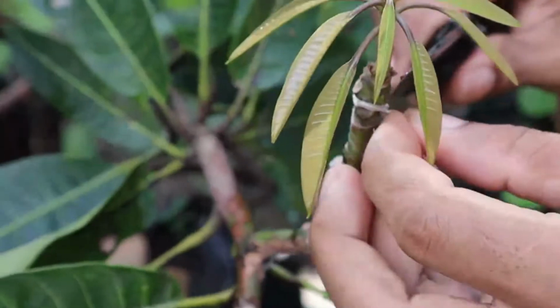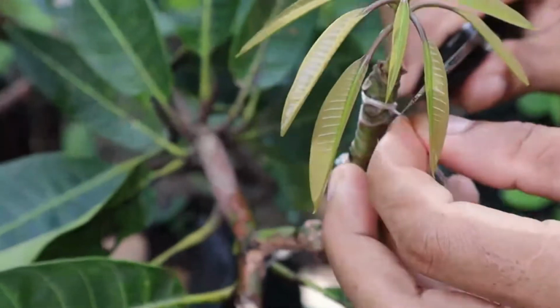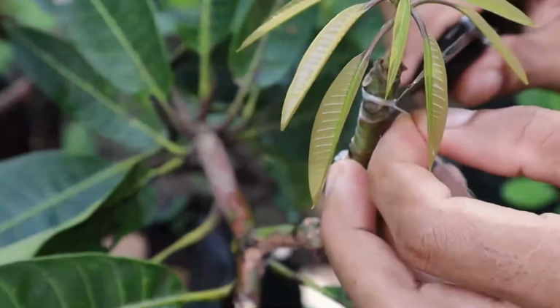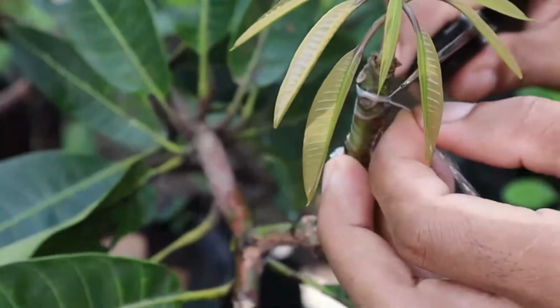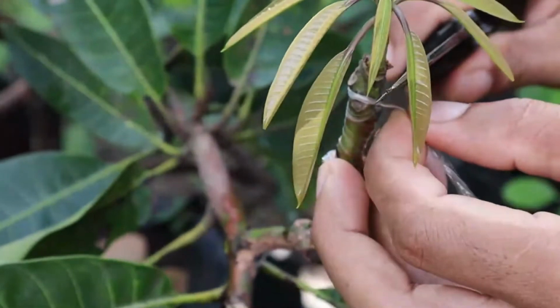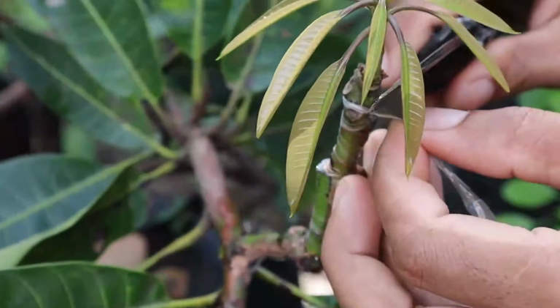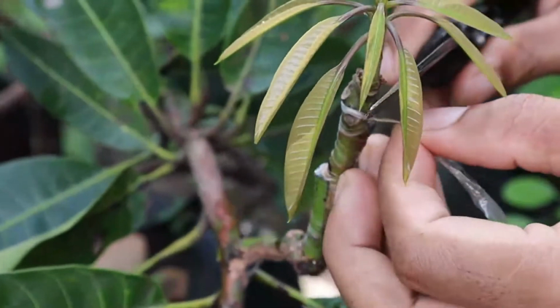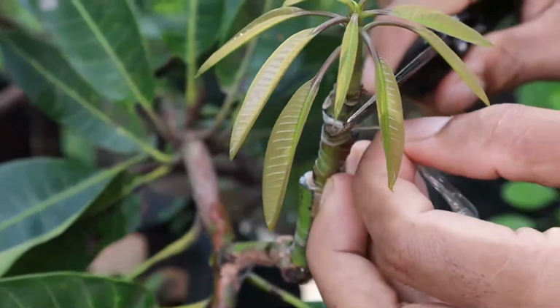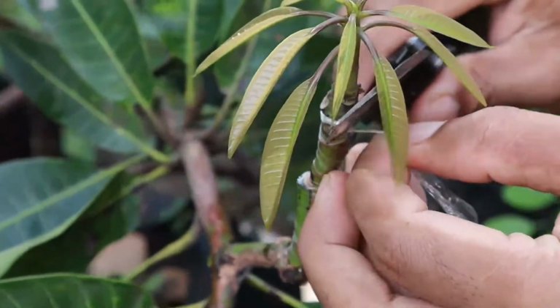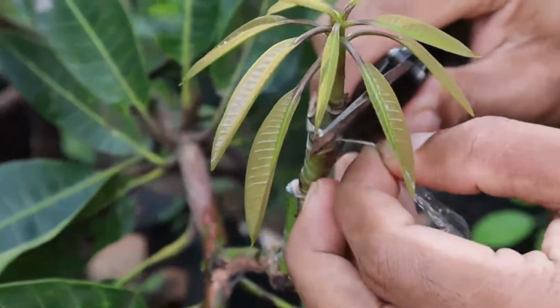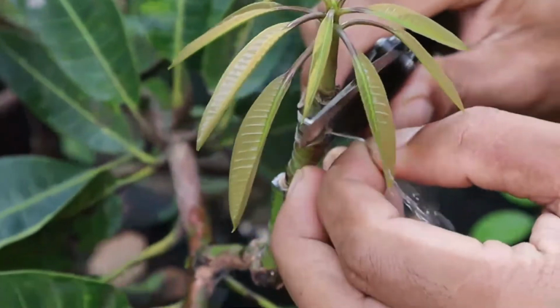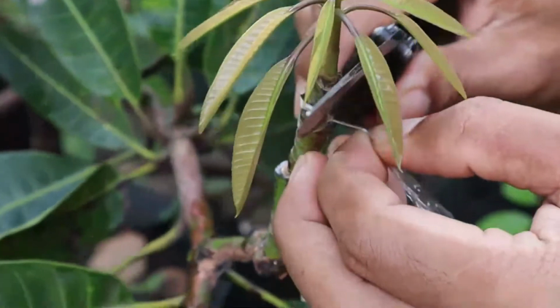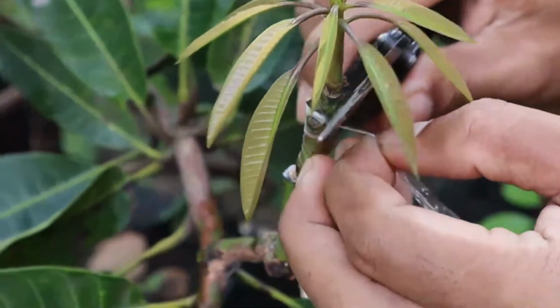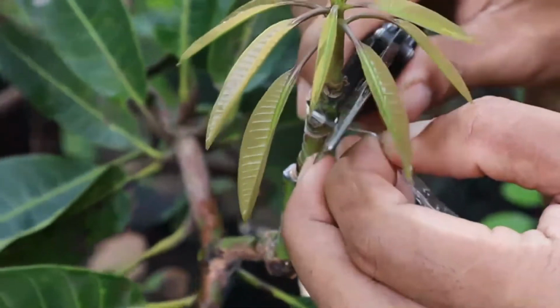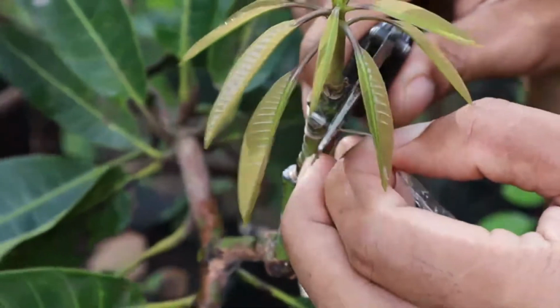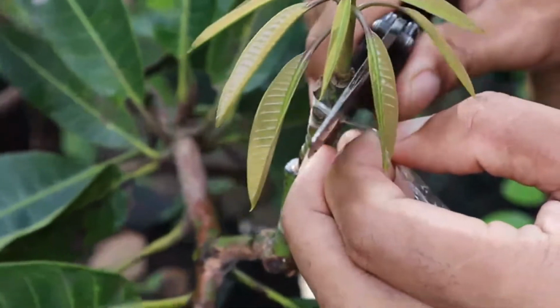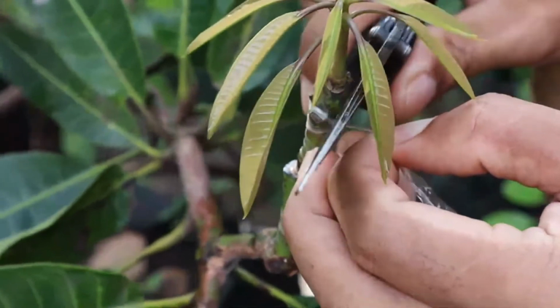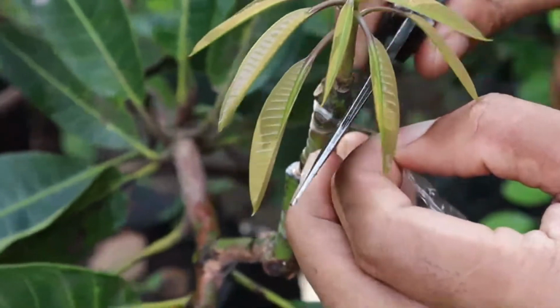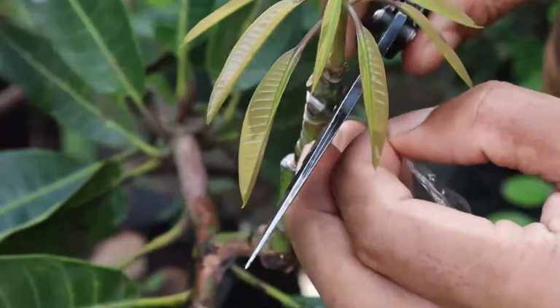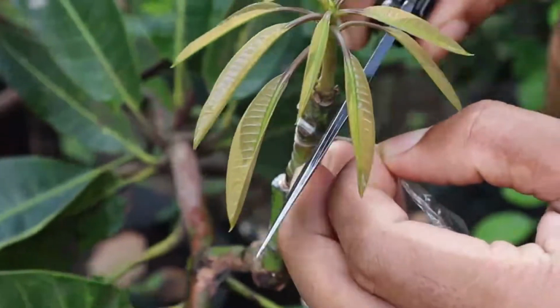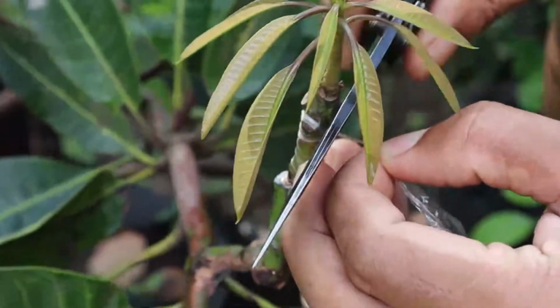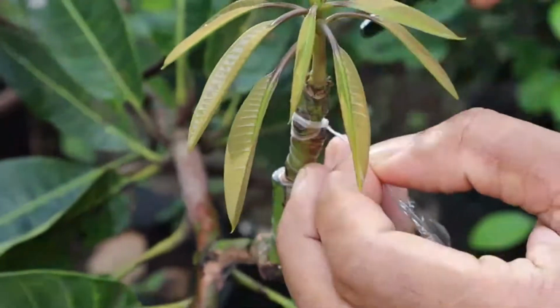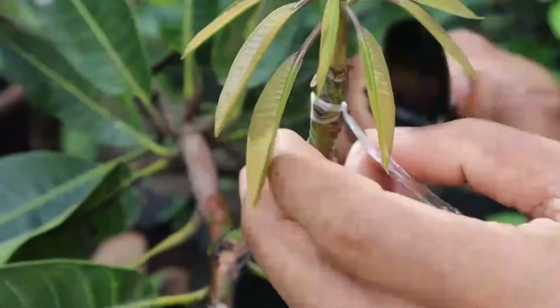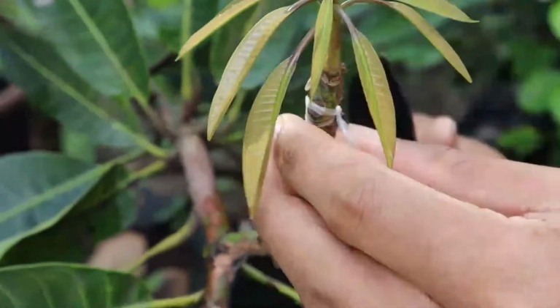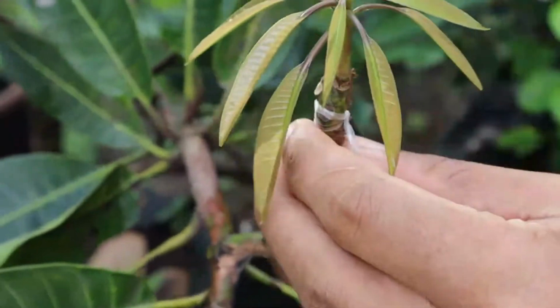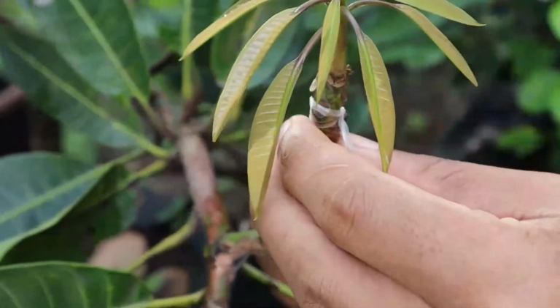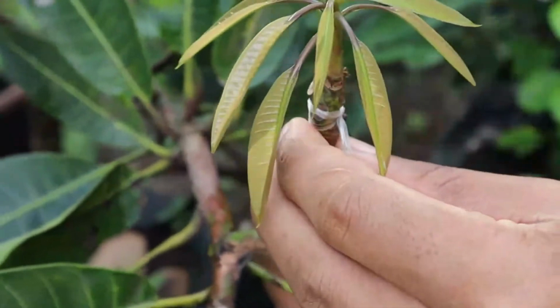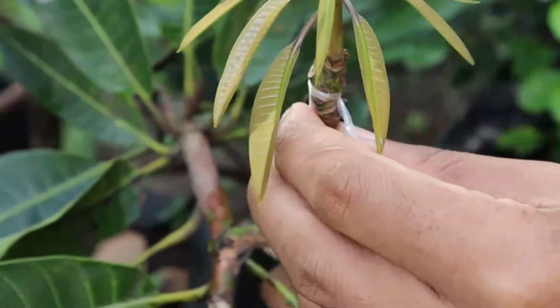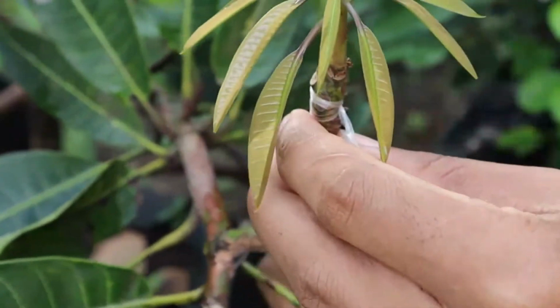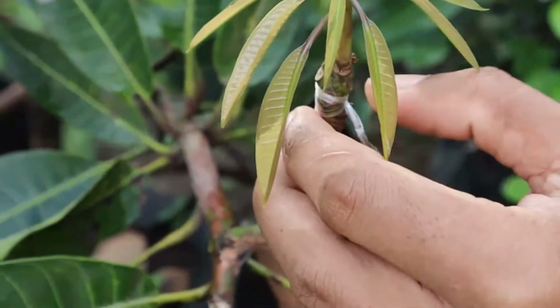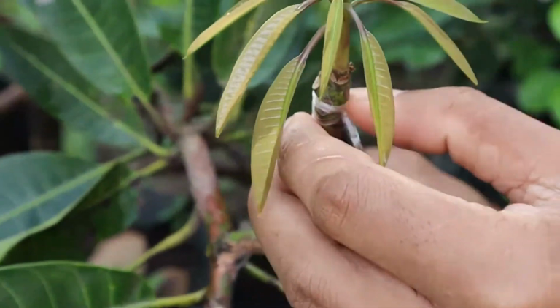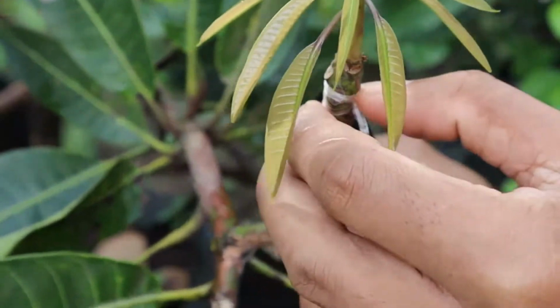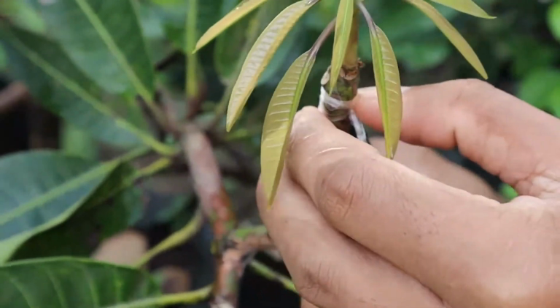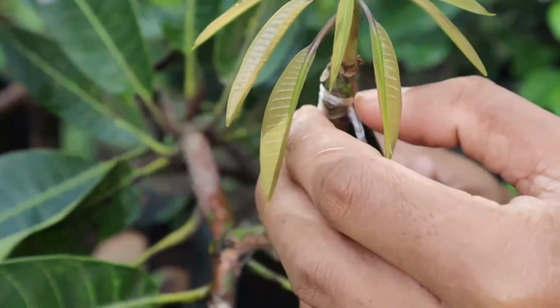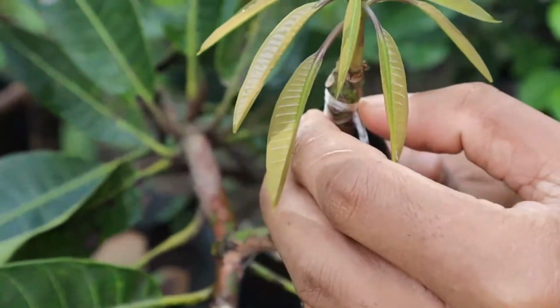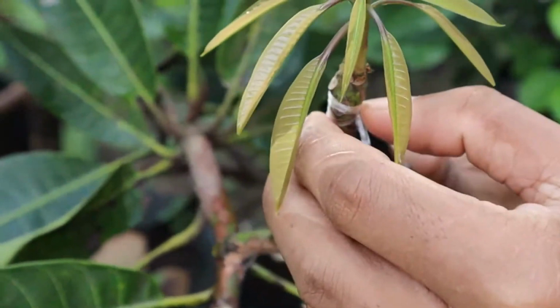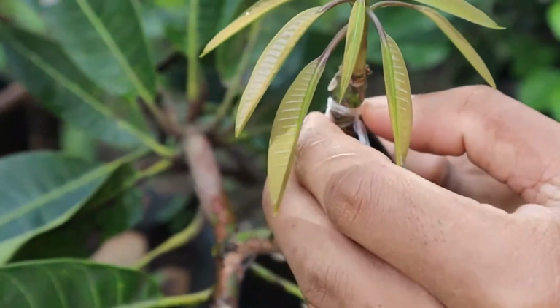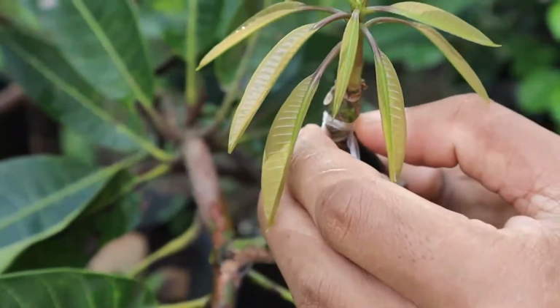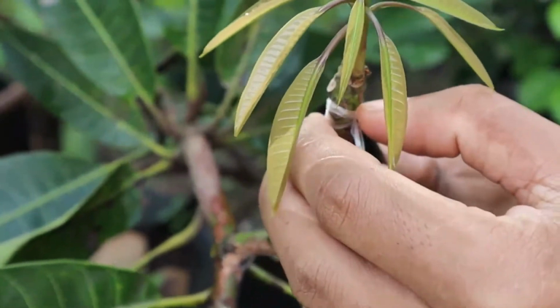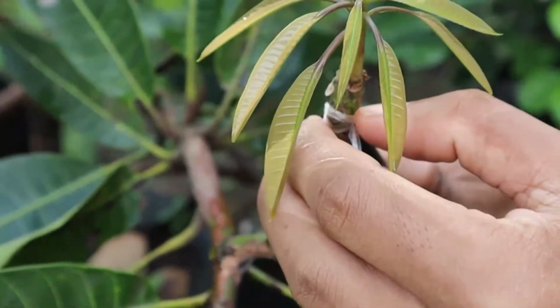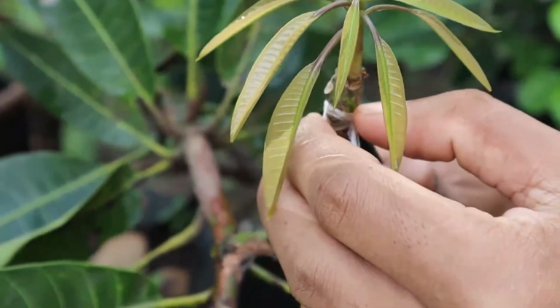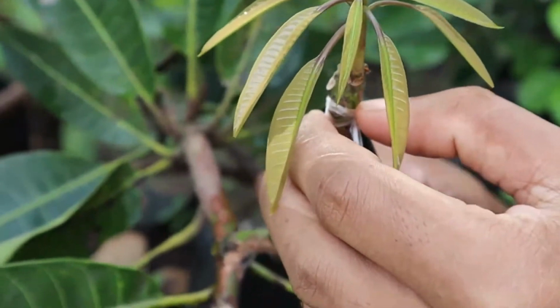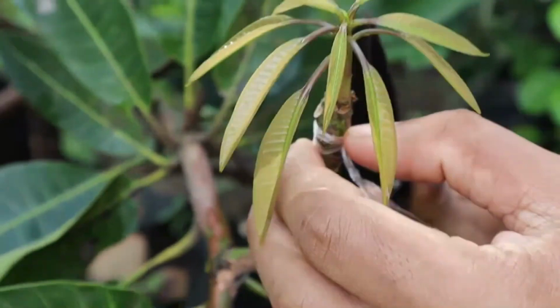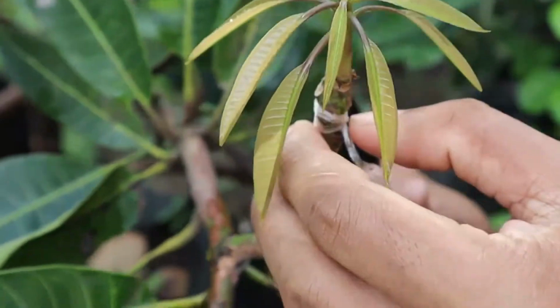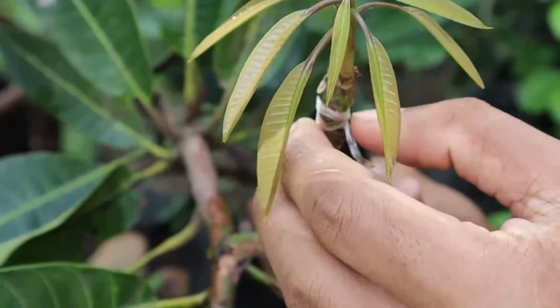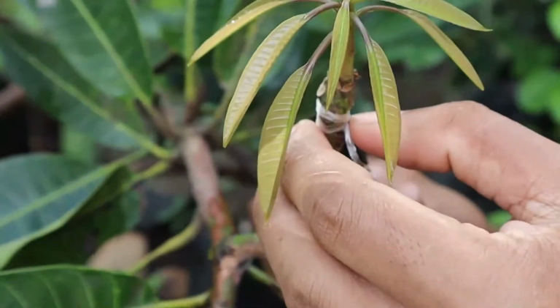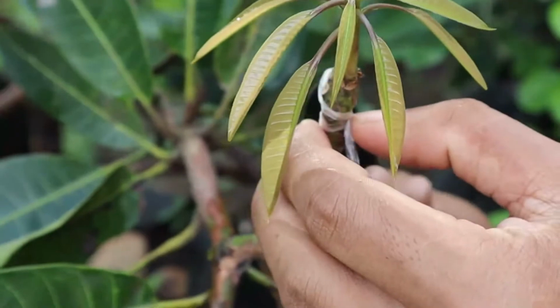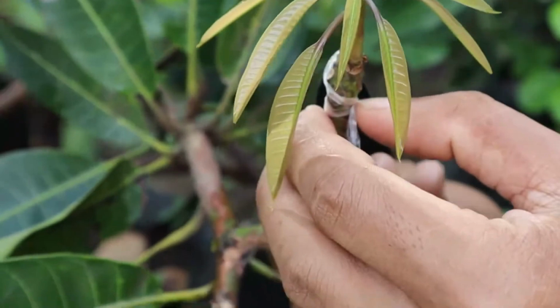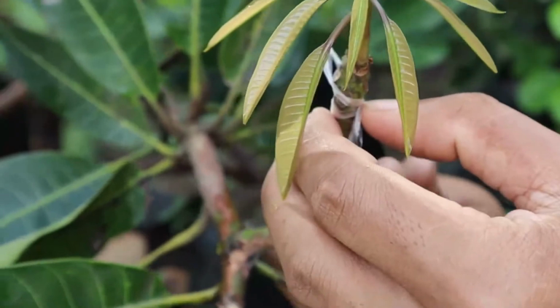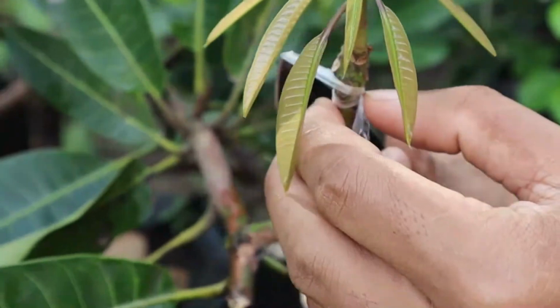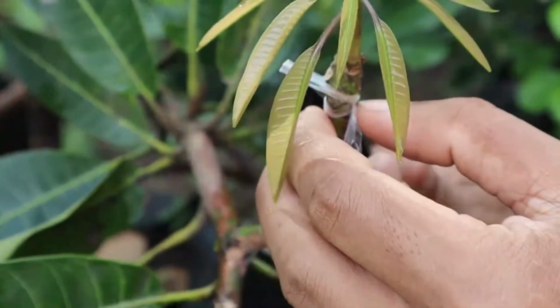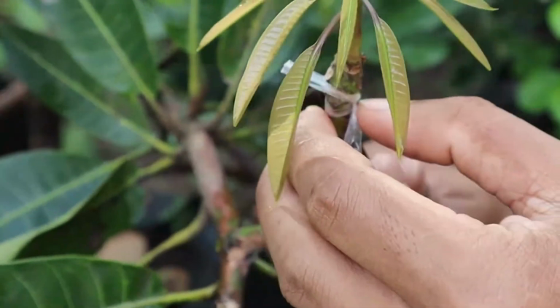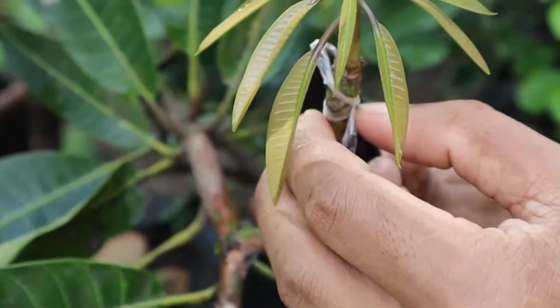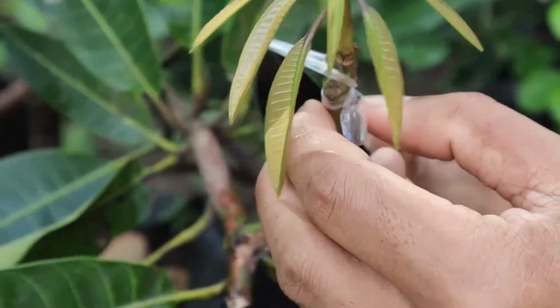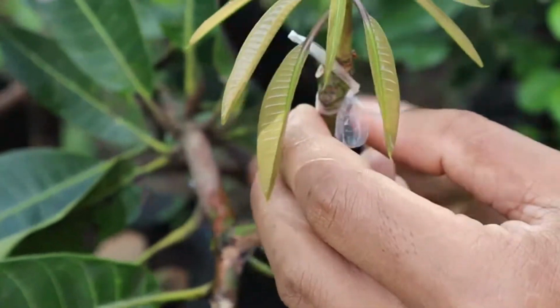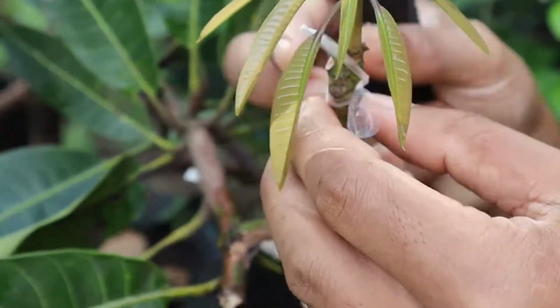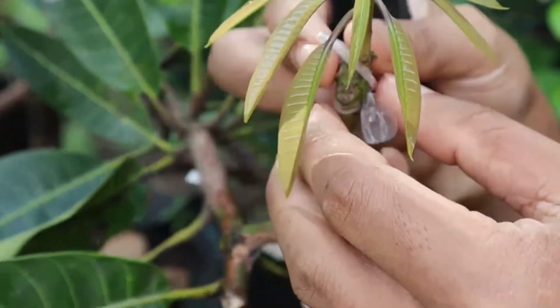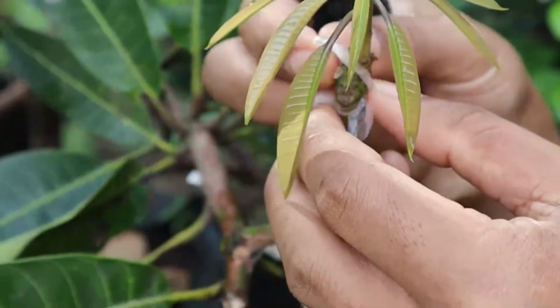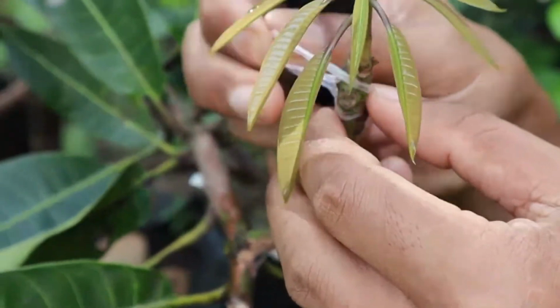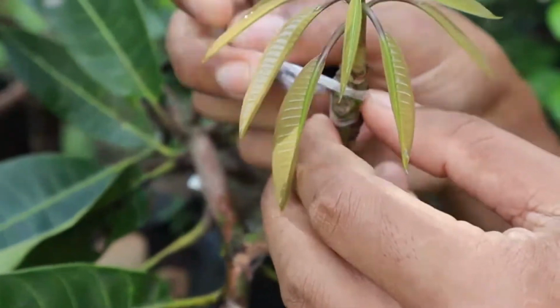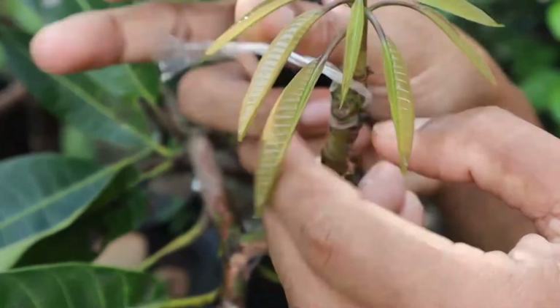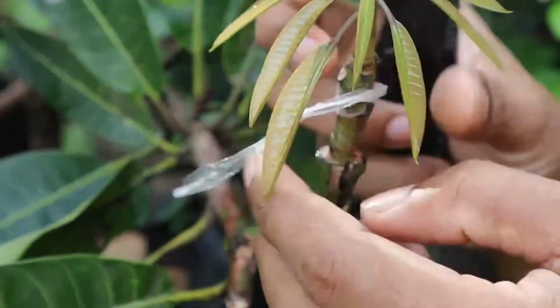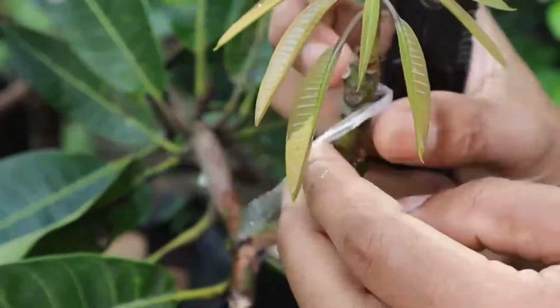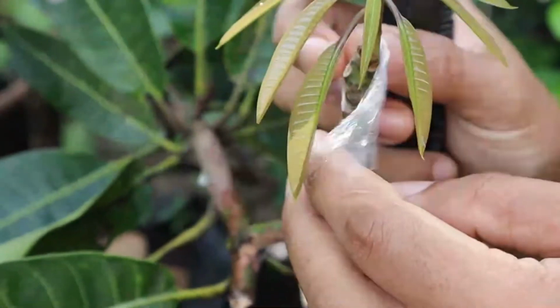So there you have it. Grafting a mango tree is a rewarding technique for gardeners. Try it out and watch your mango tree thrive.